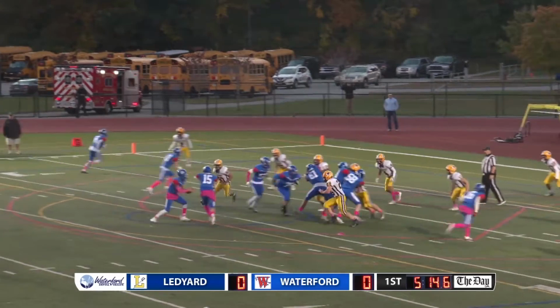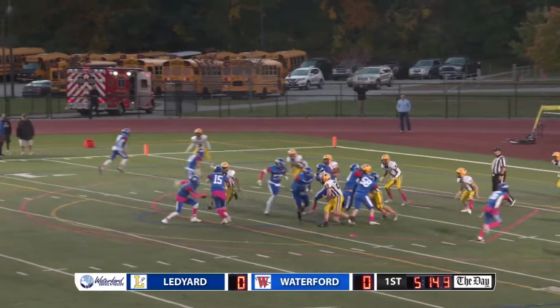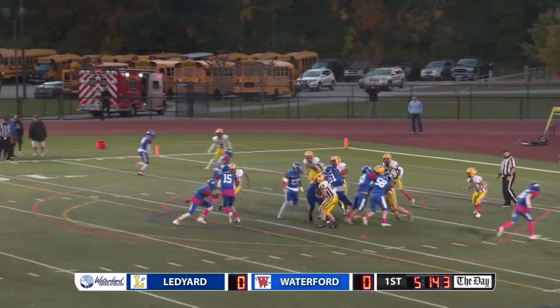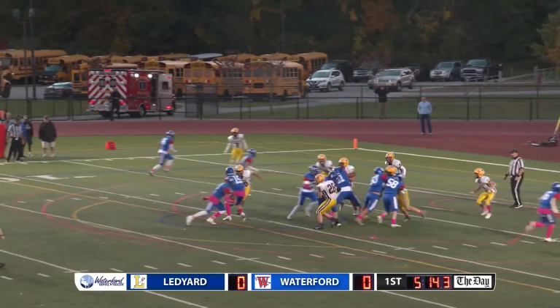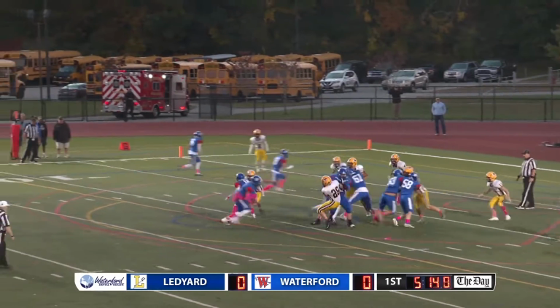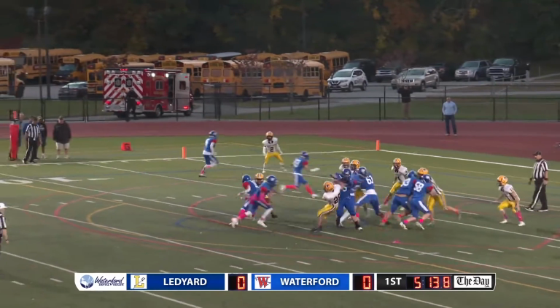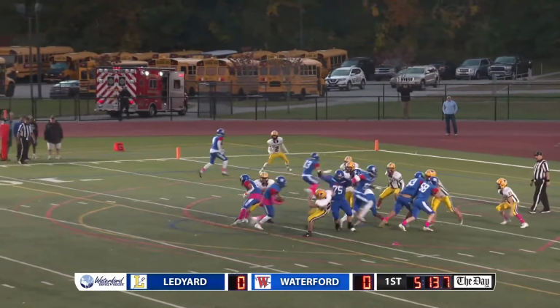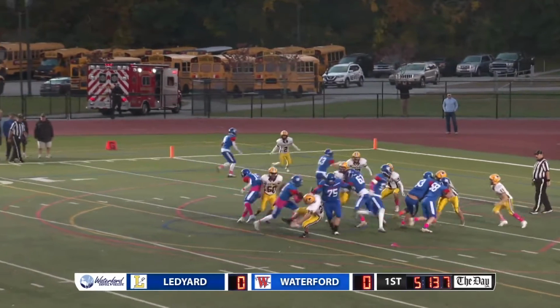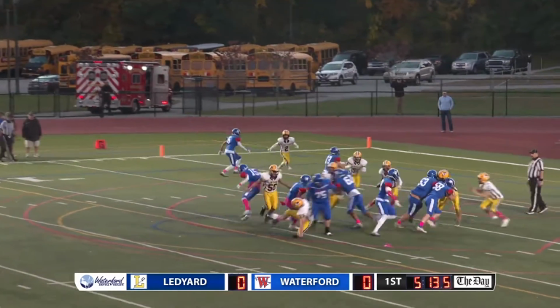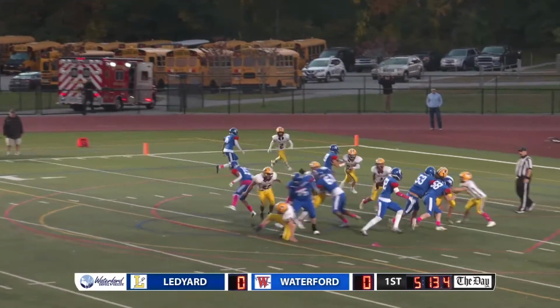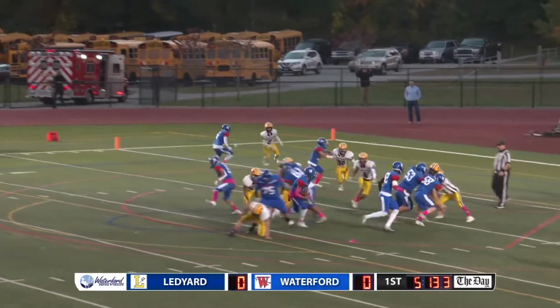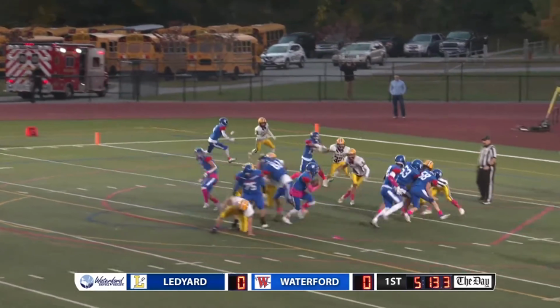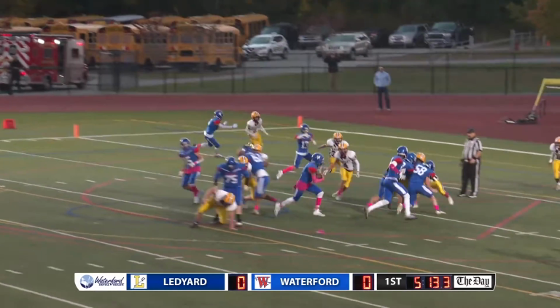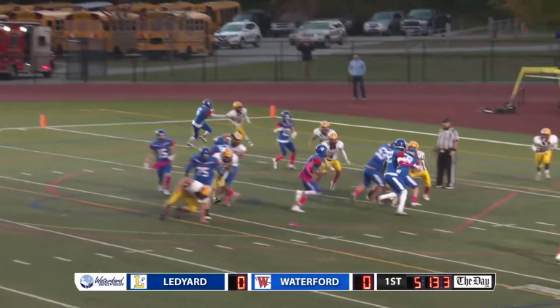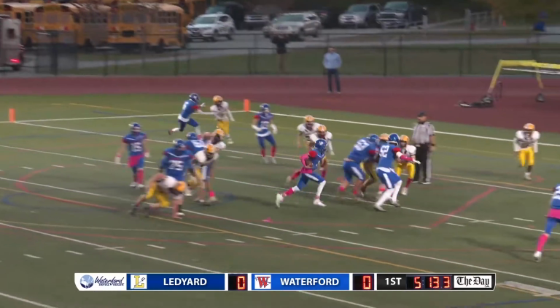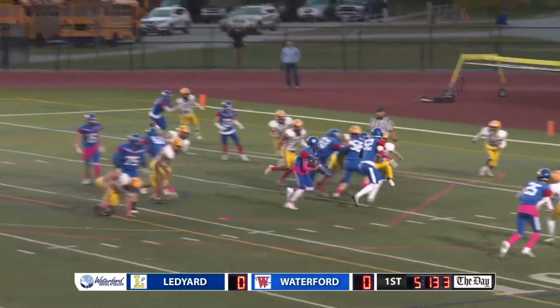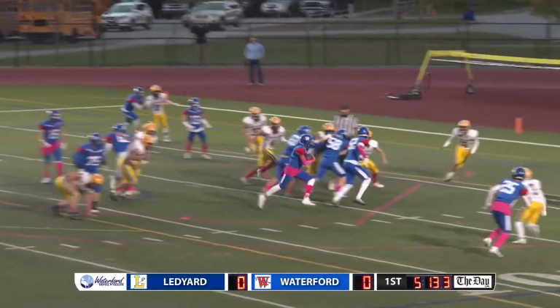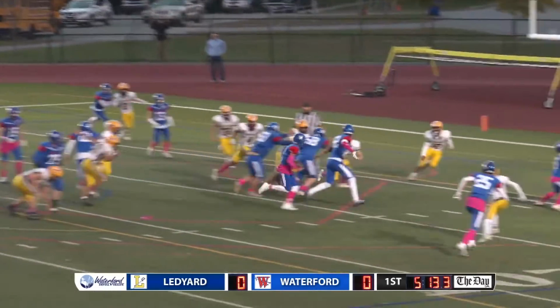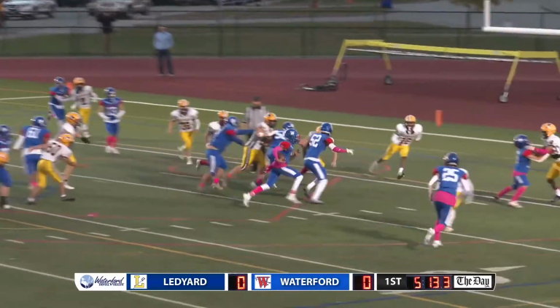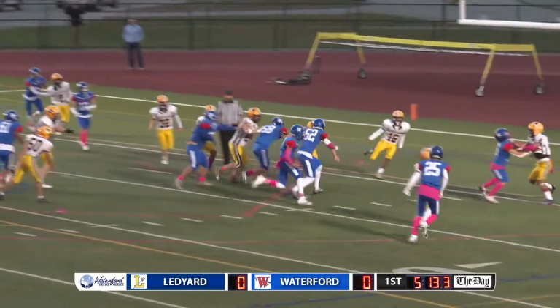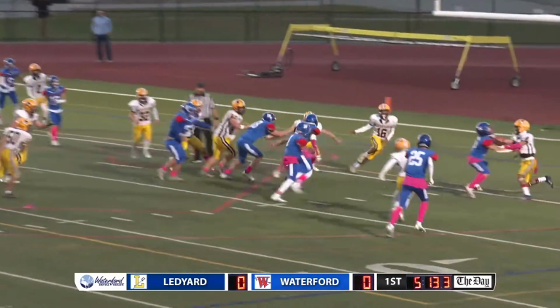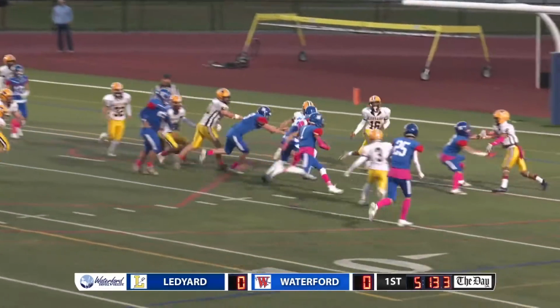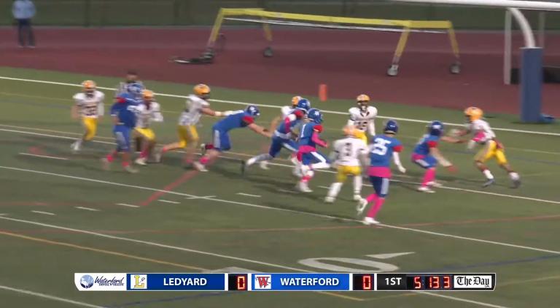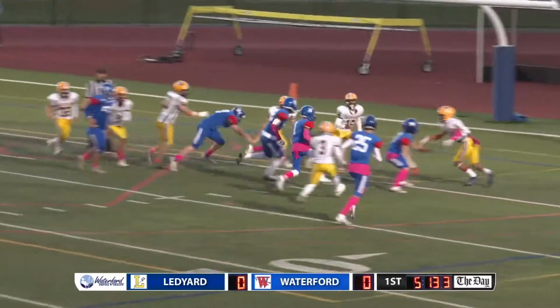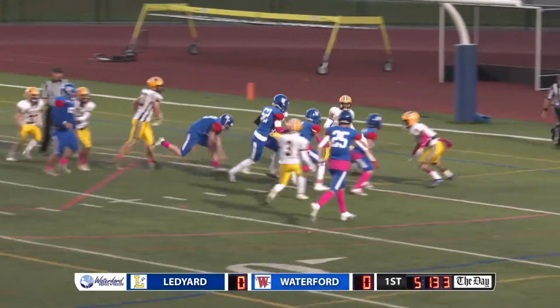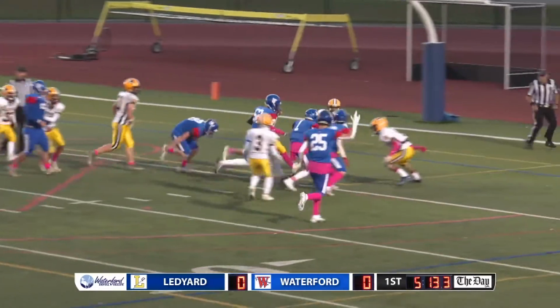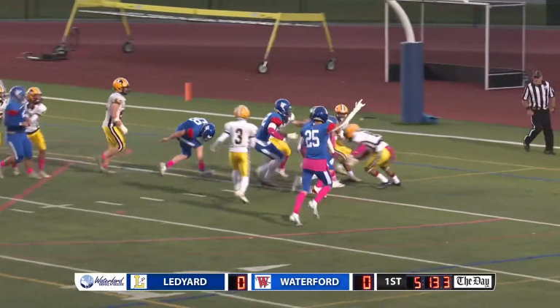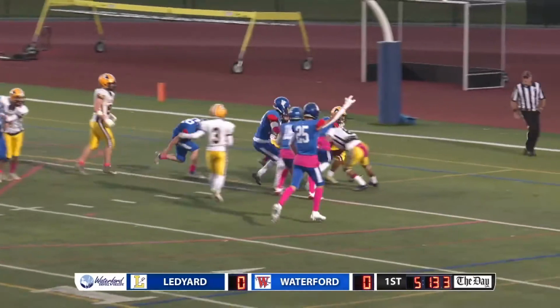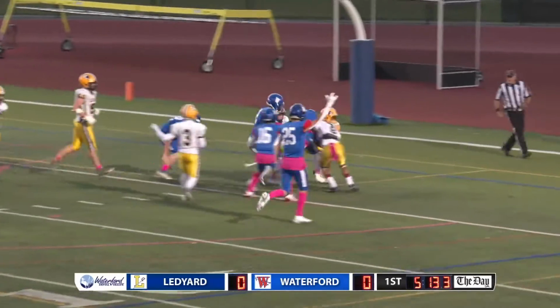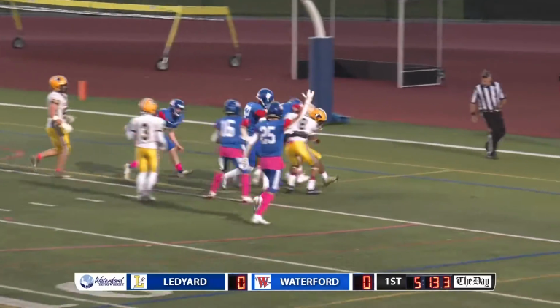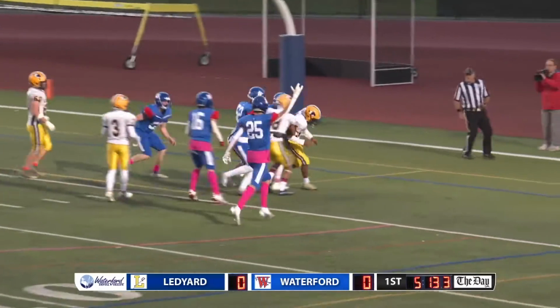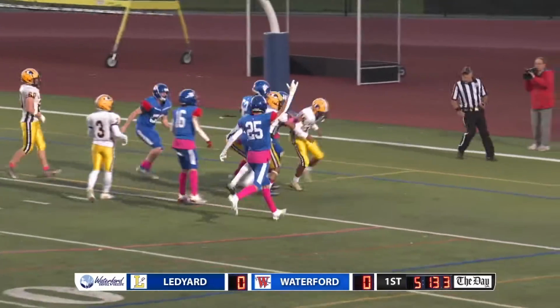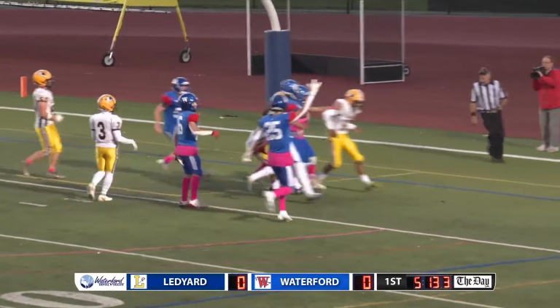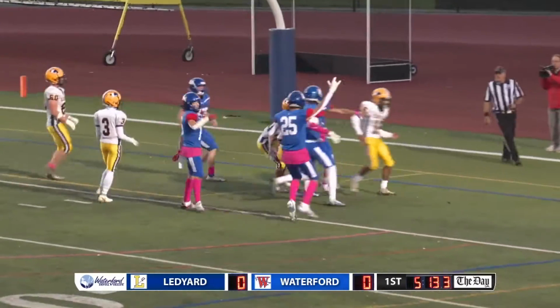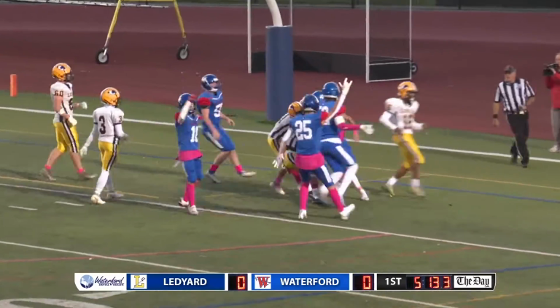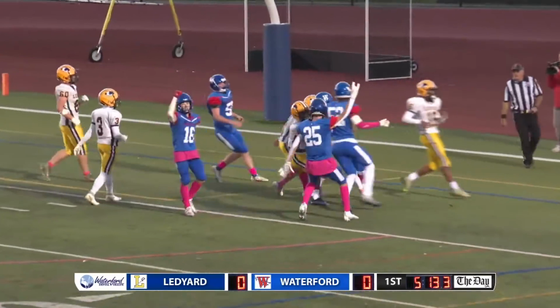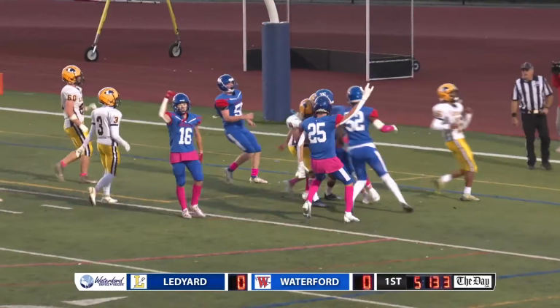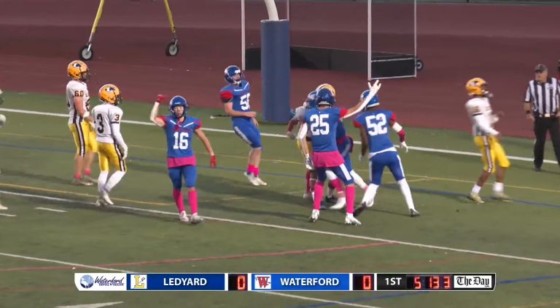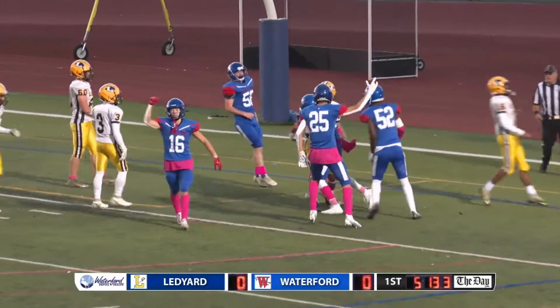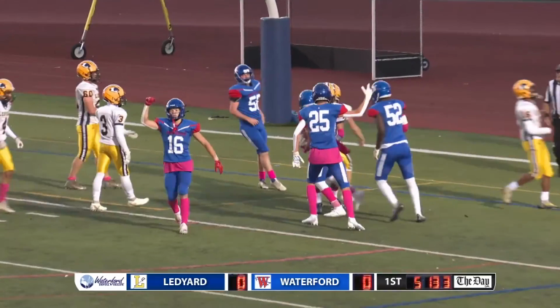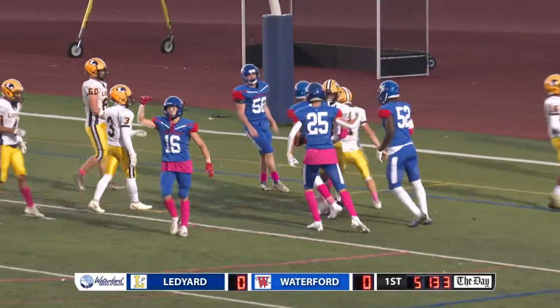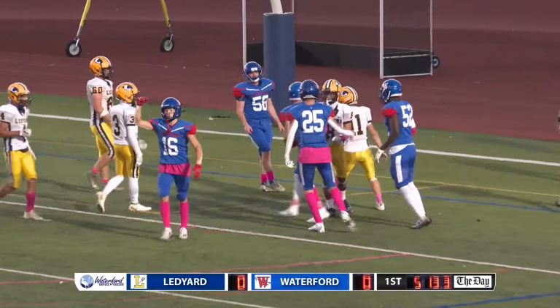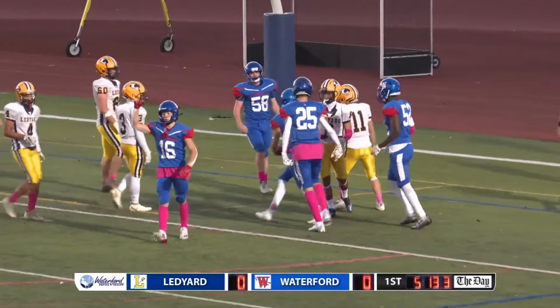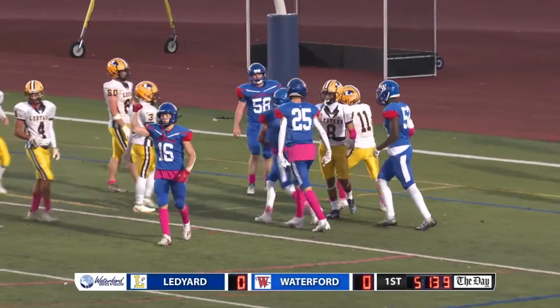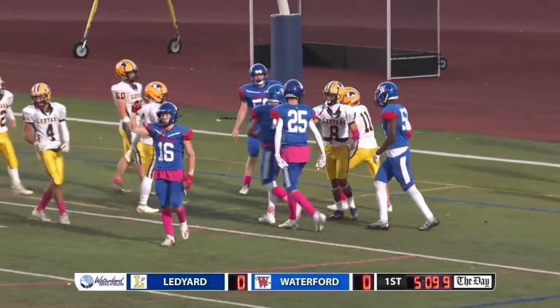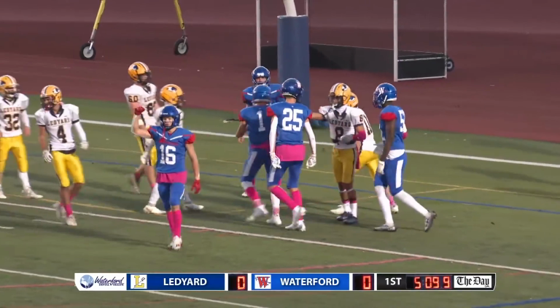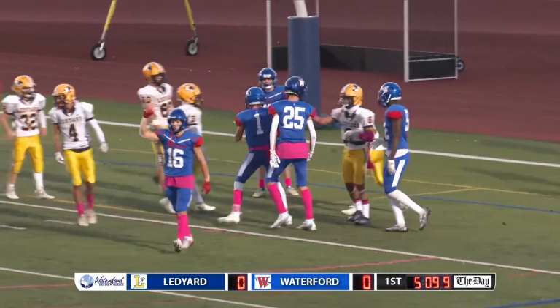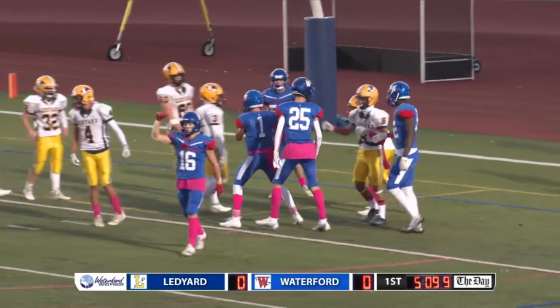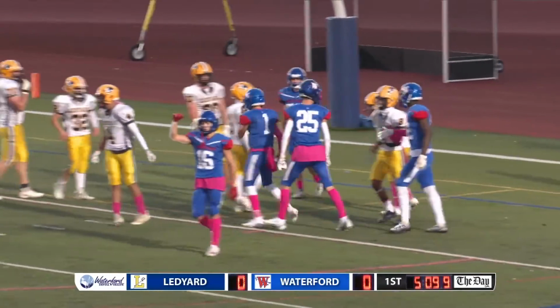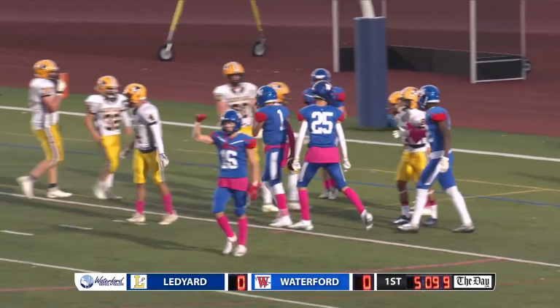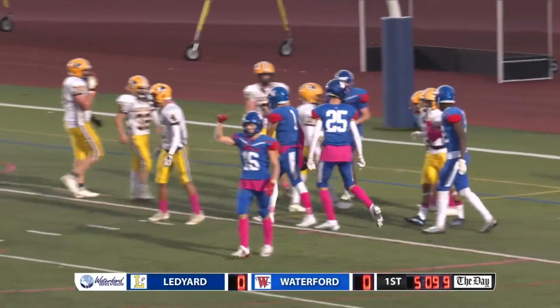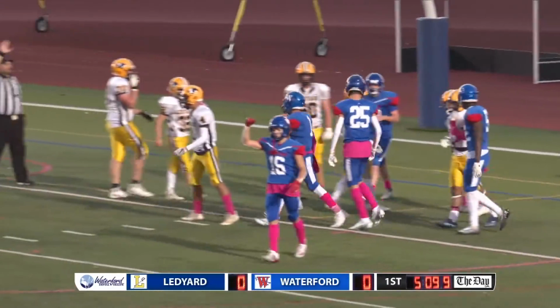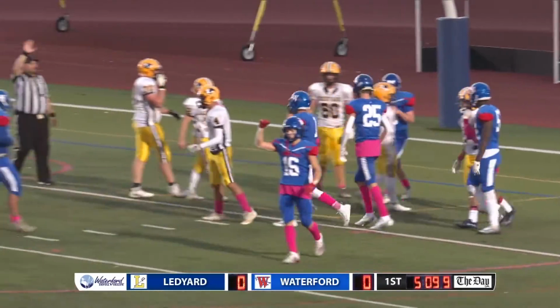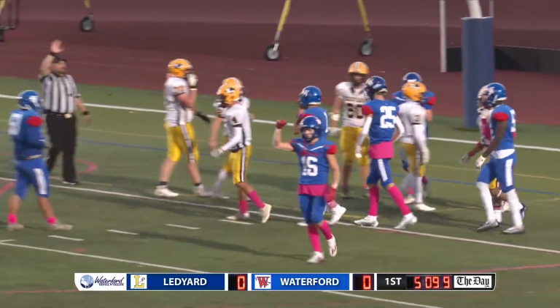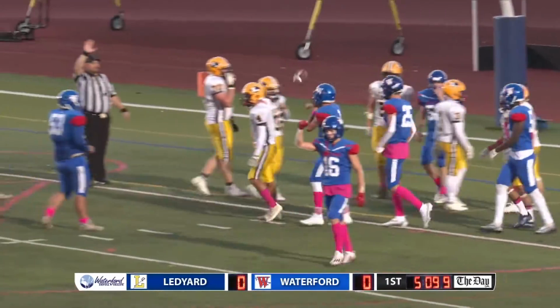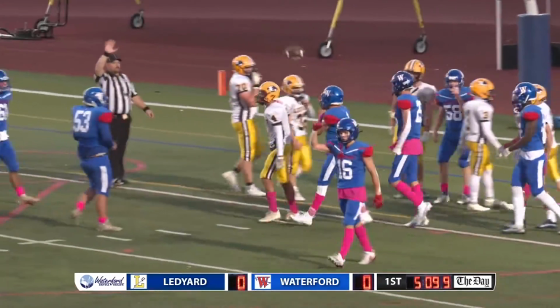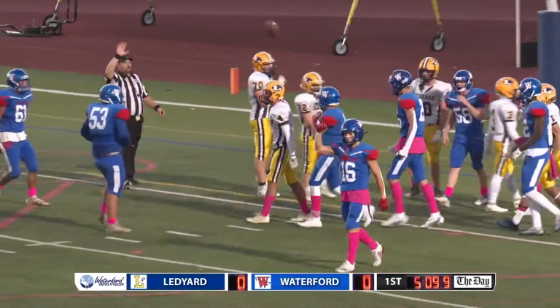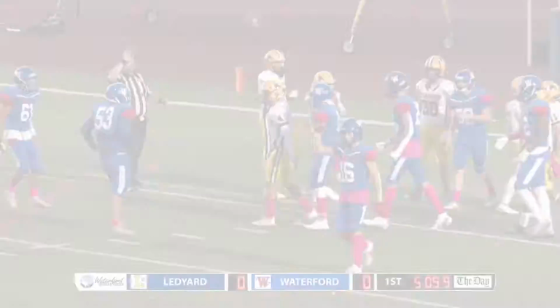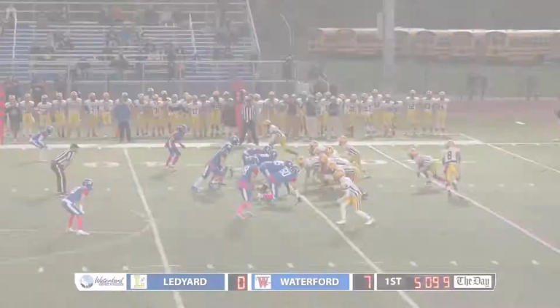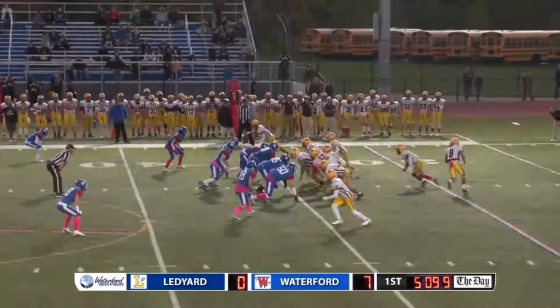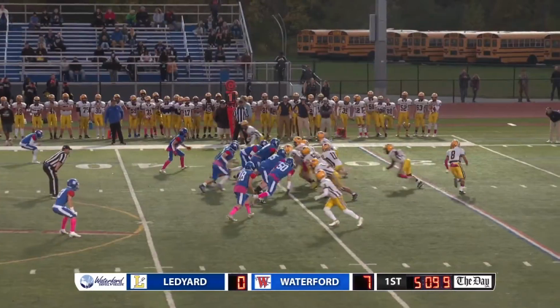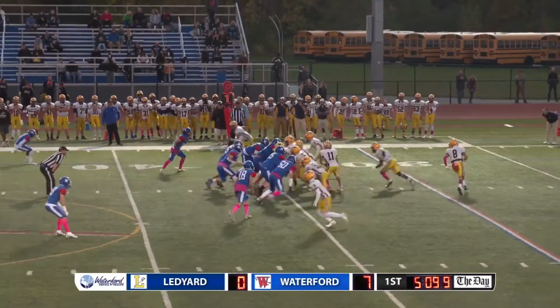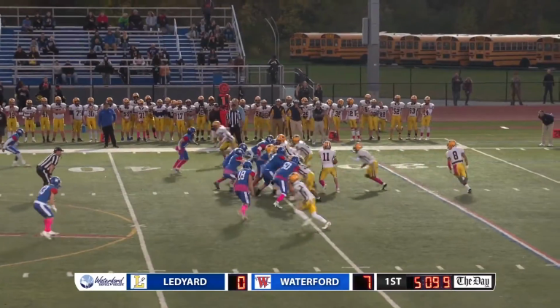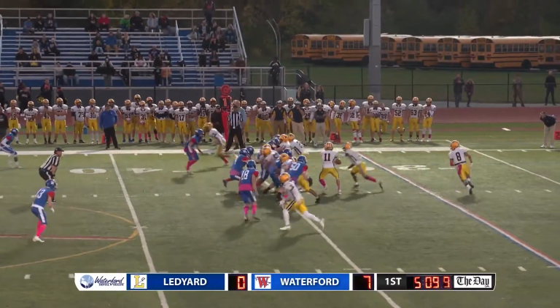Hines fakes it, keeps it himself now. Bounces off a tackle, has a lane, and bounces into the end zone. Touchdown, Waterford Lancers.